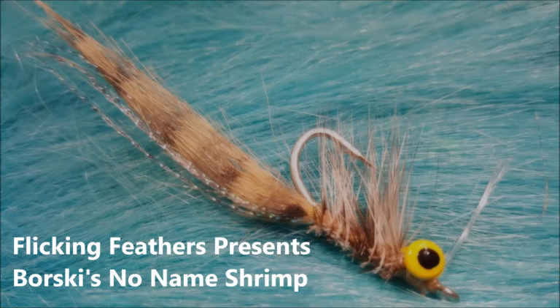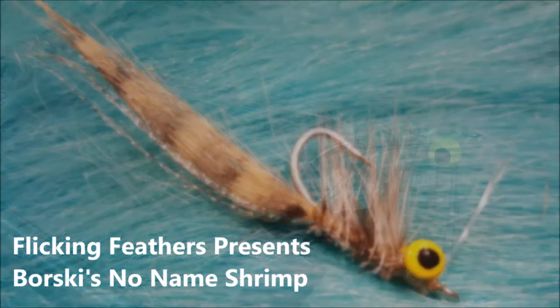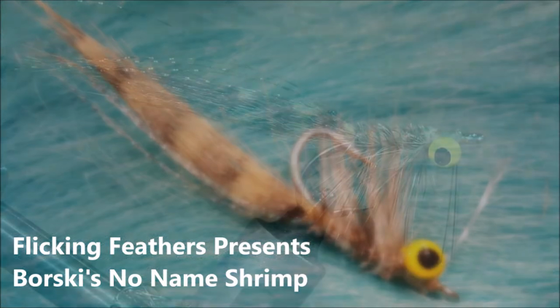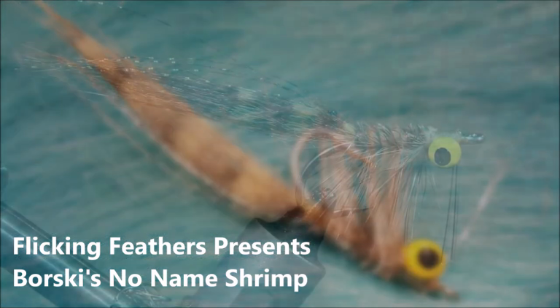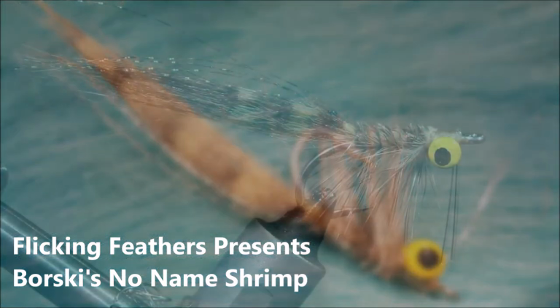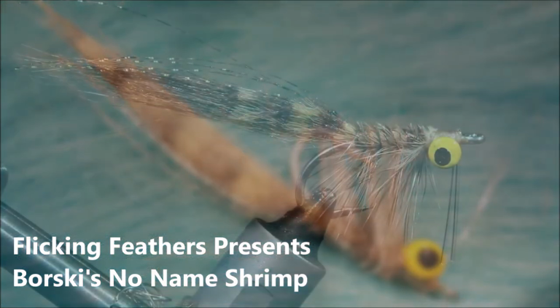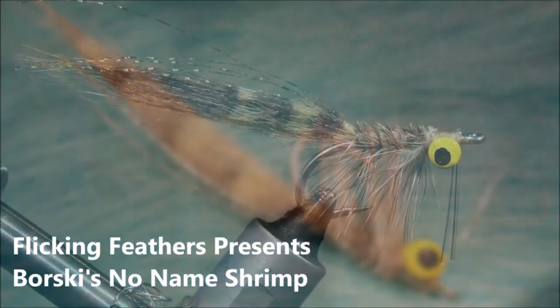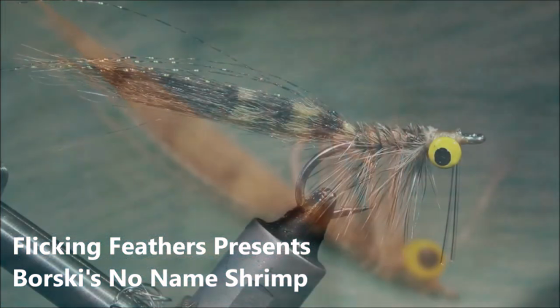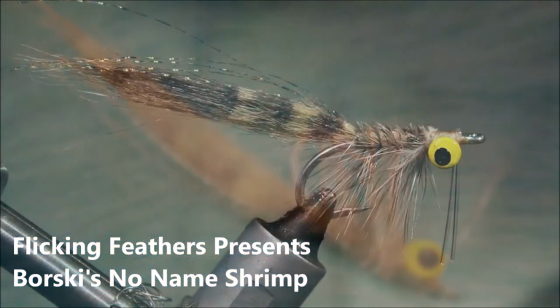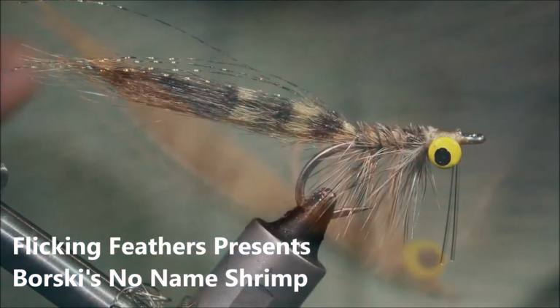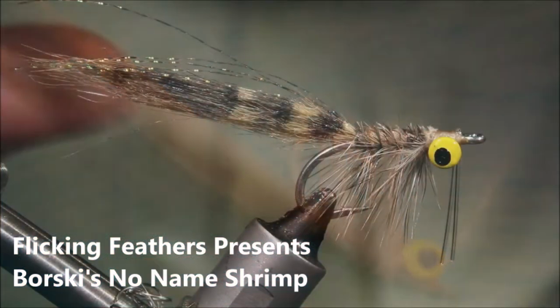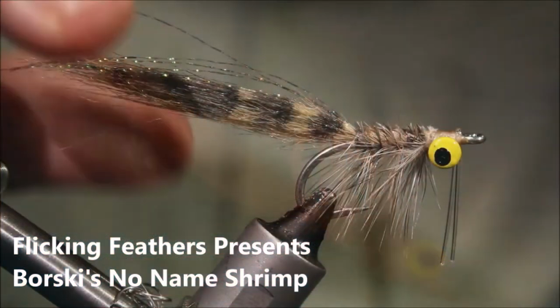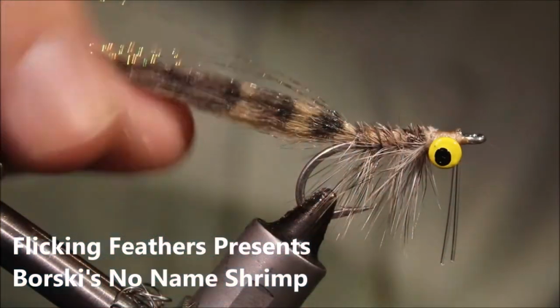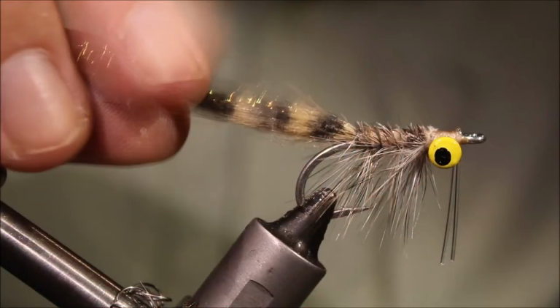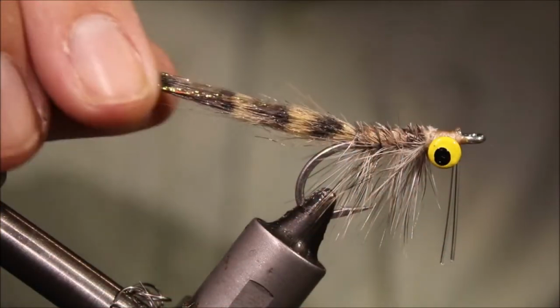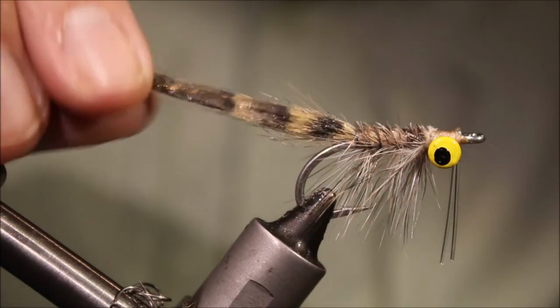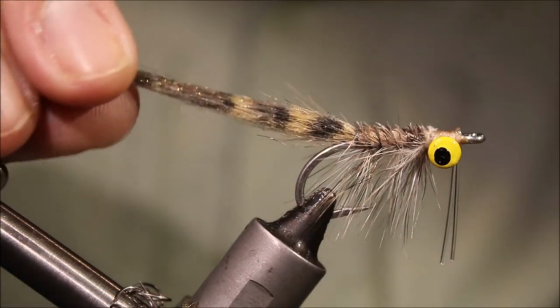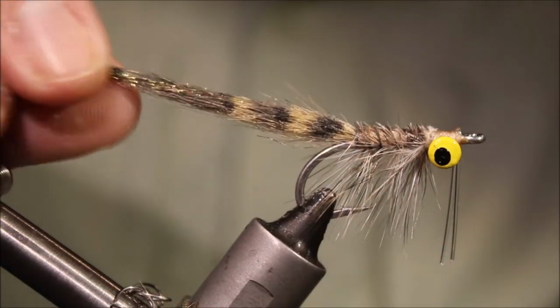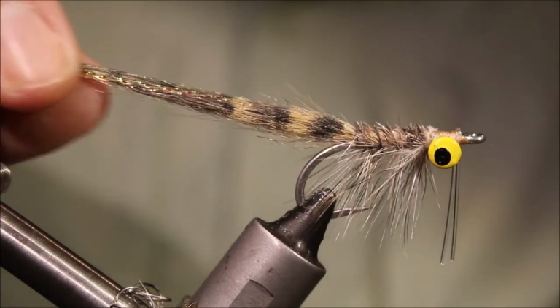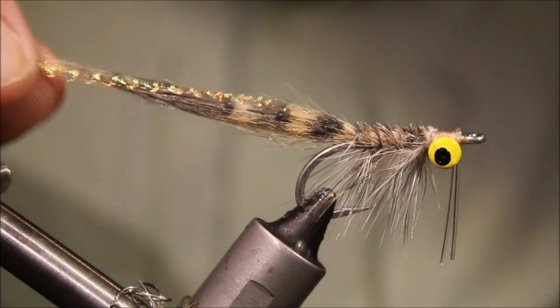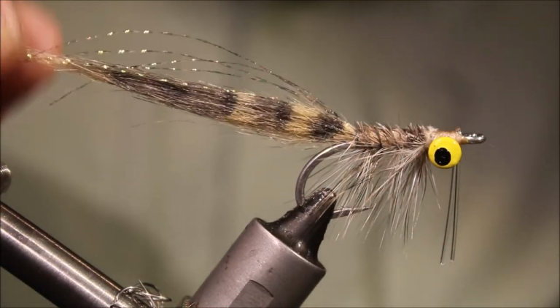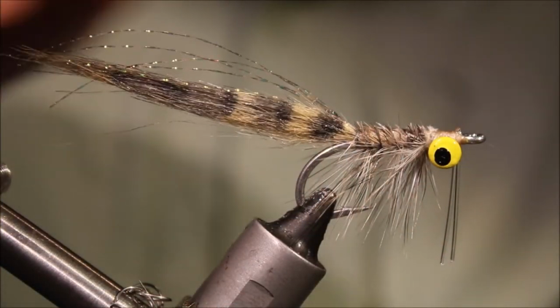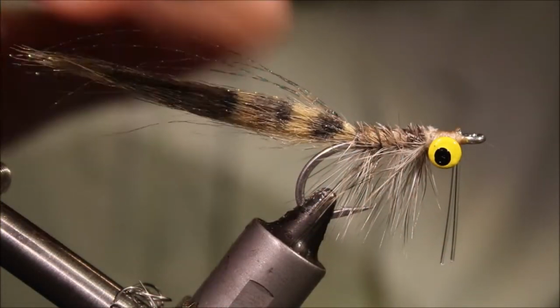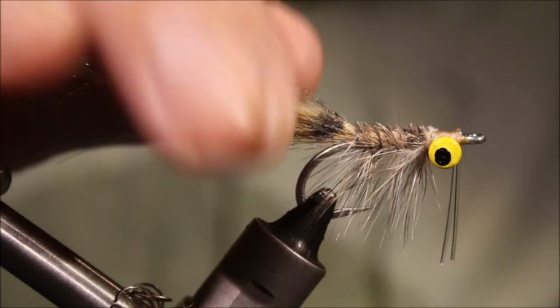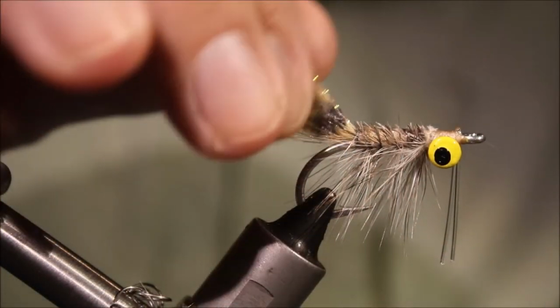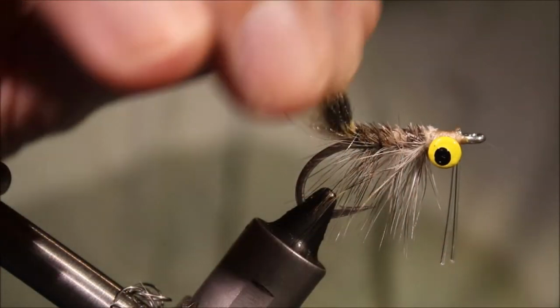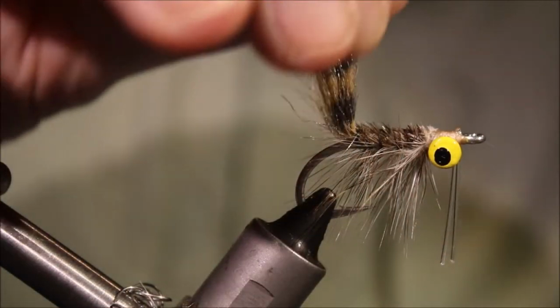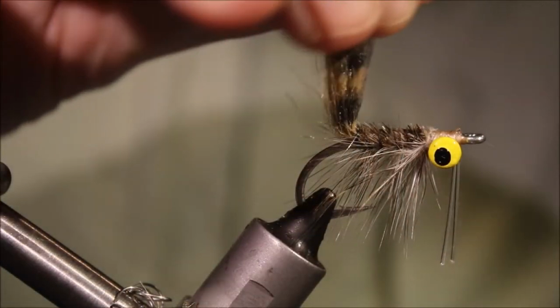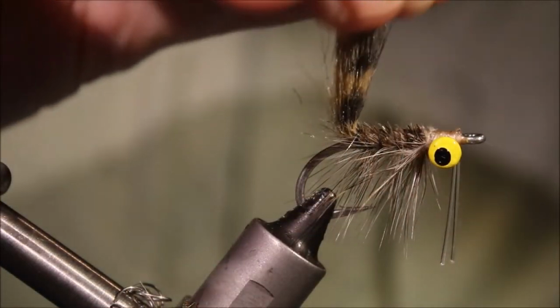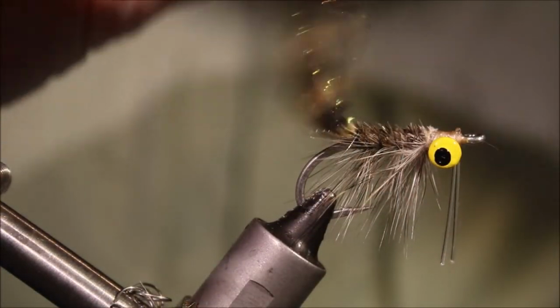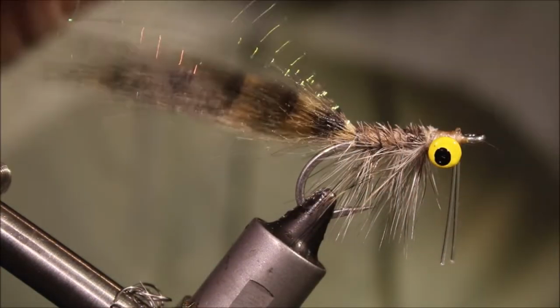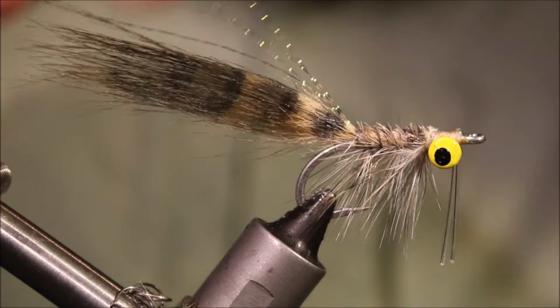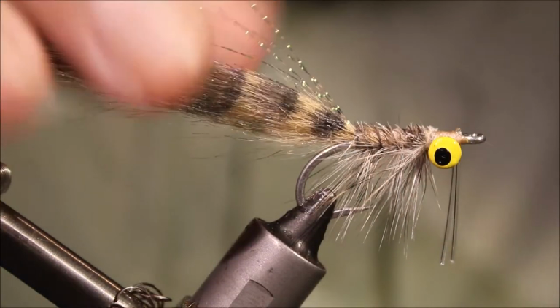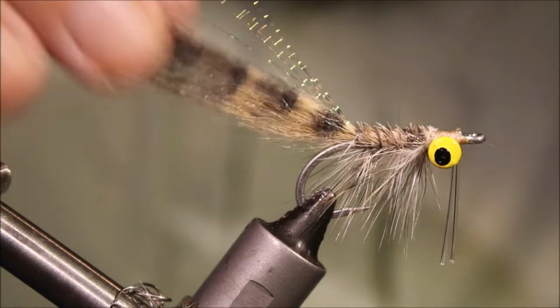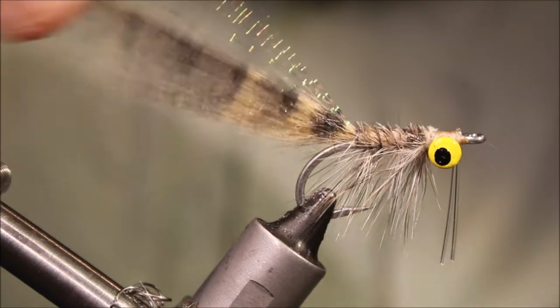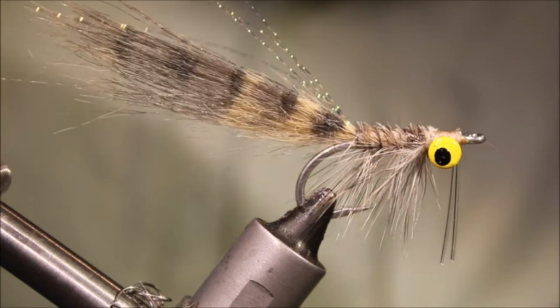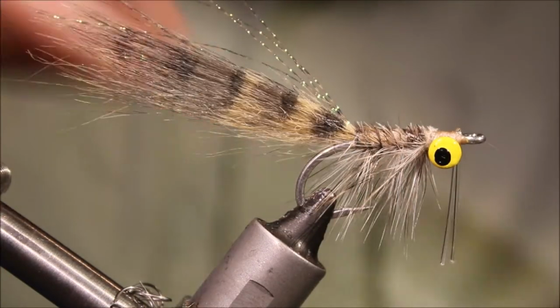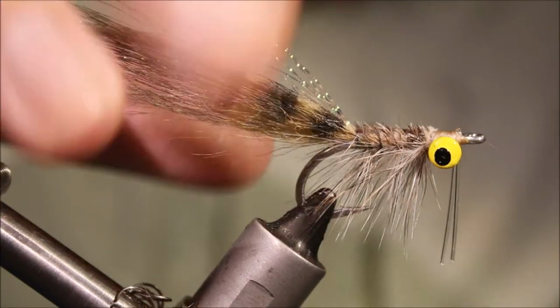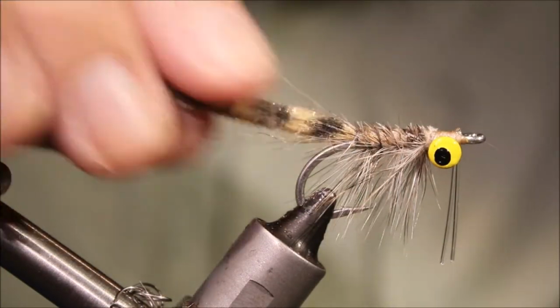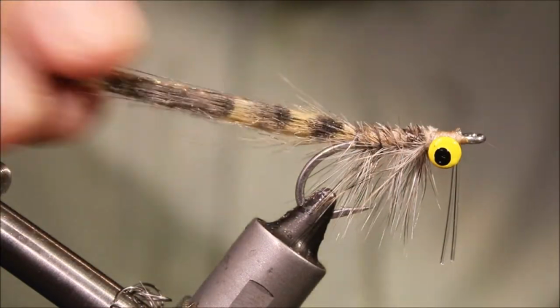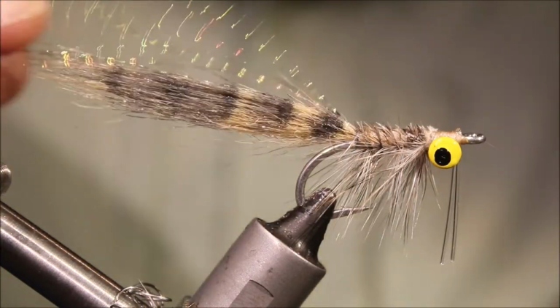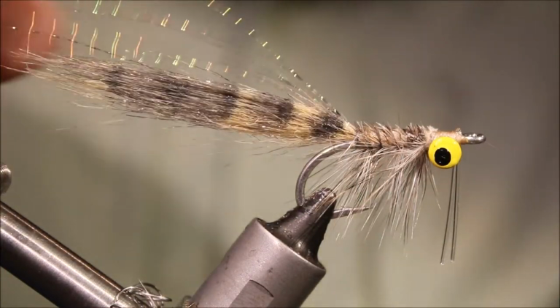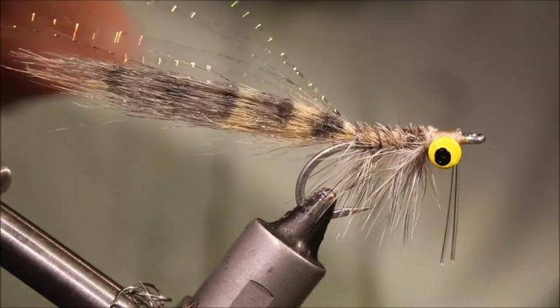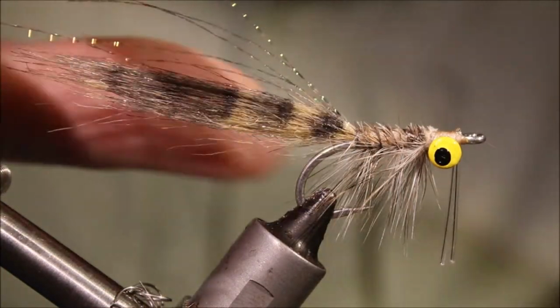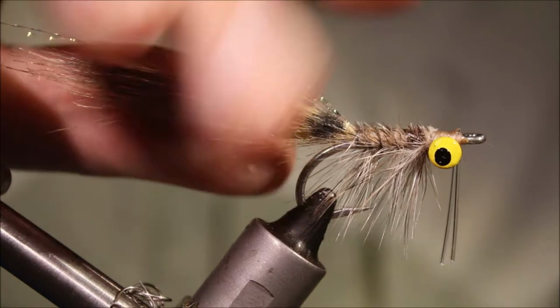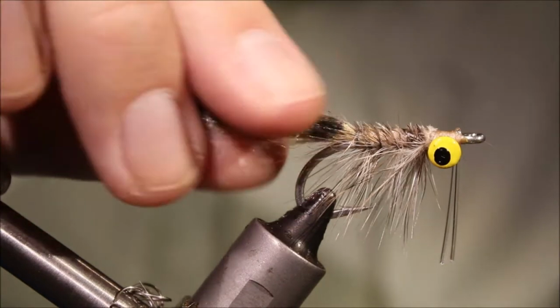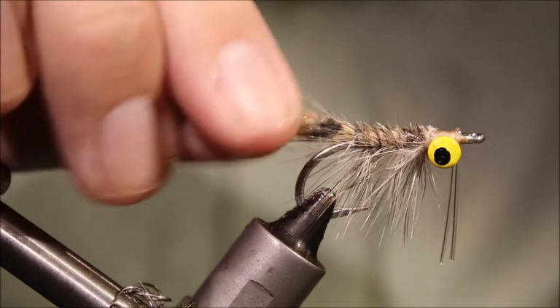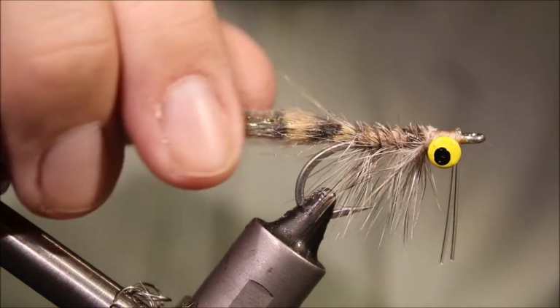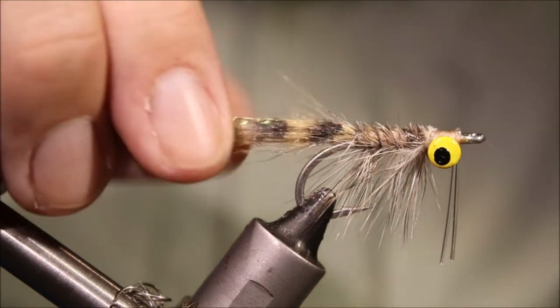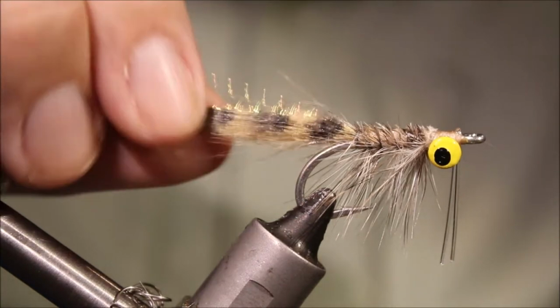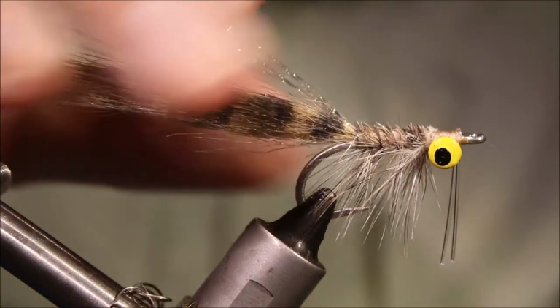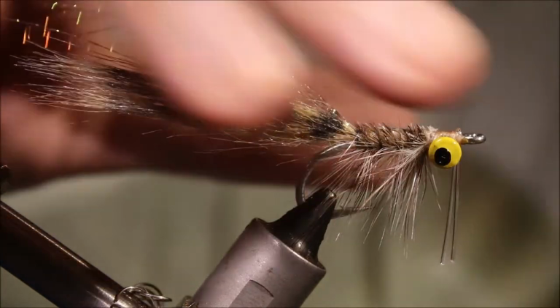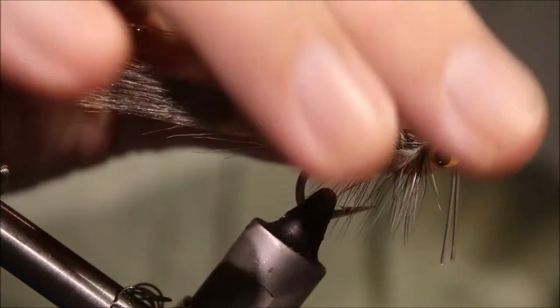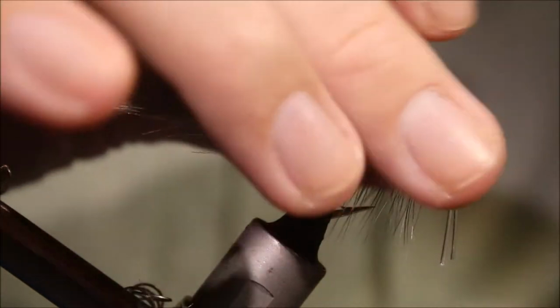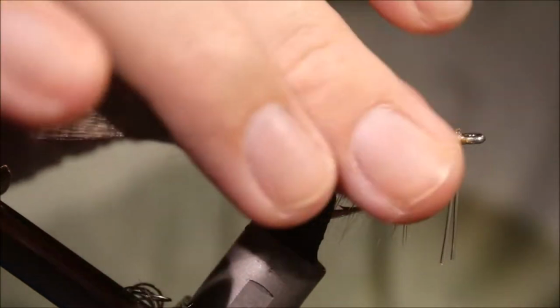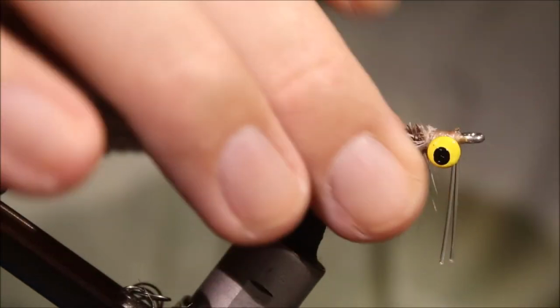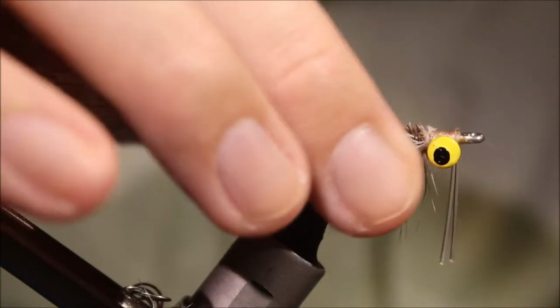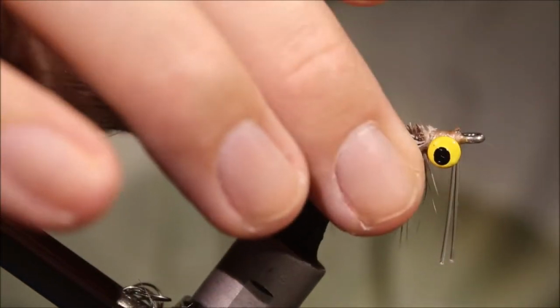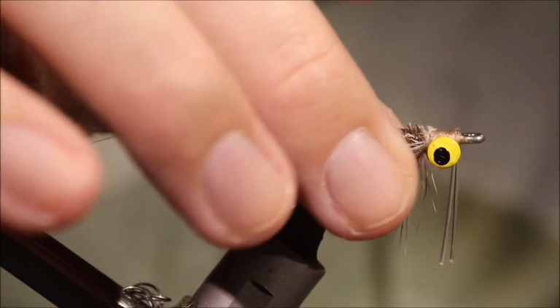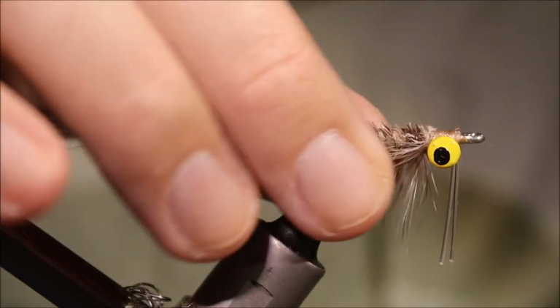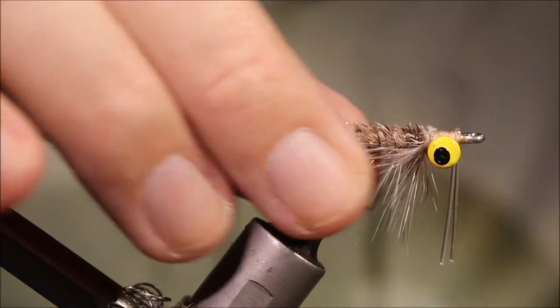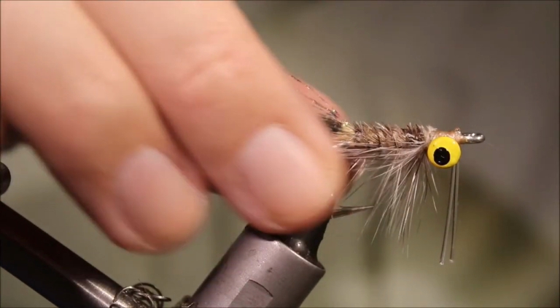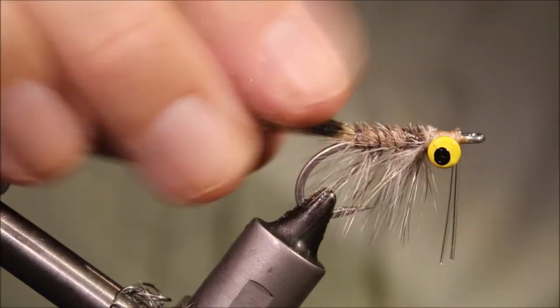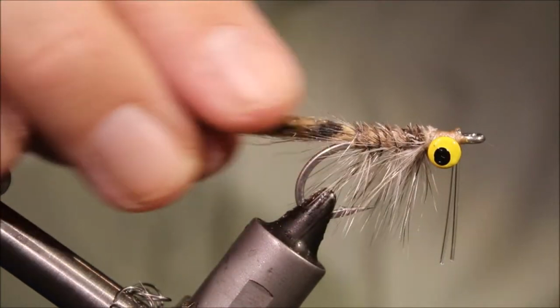Hi everybody, it's Martin at Flick and Feathers again today, and I'm tying a Bosque's no-name shrimp.